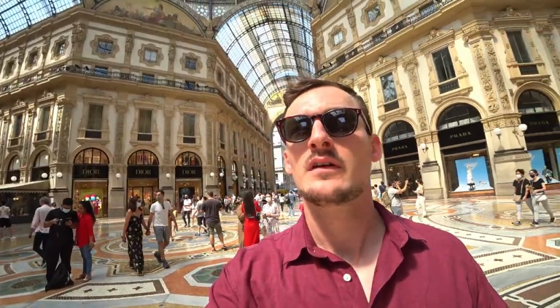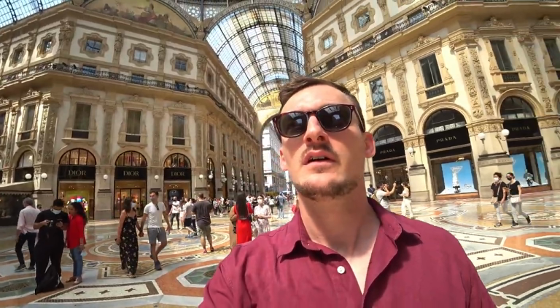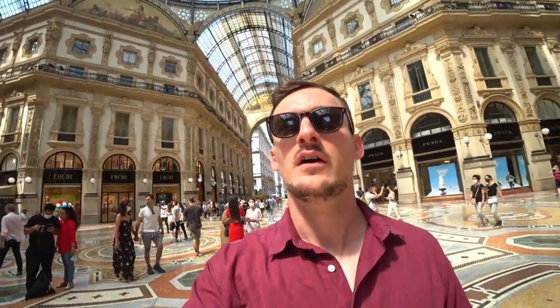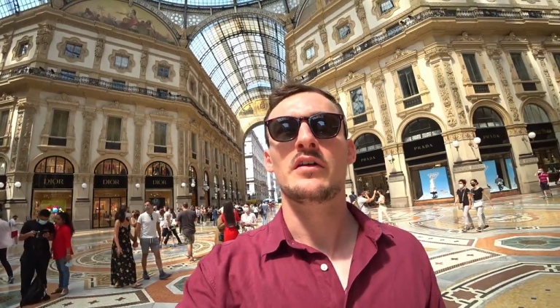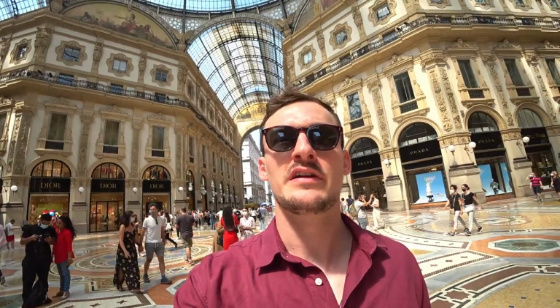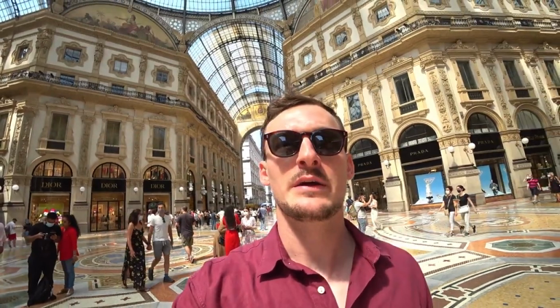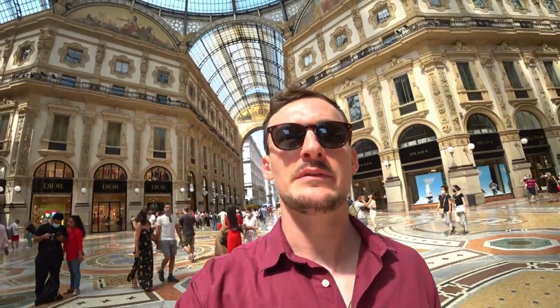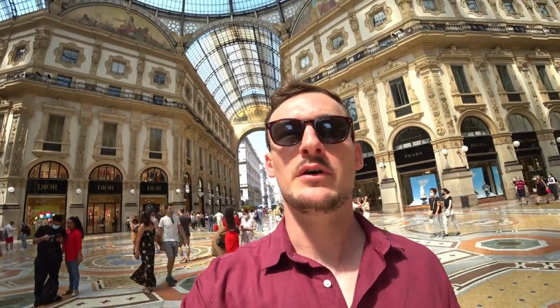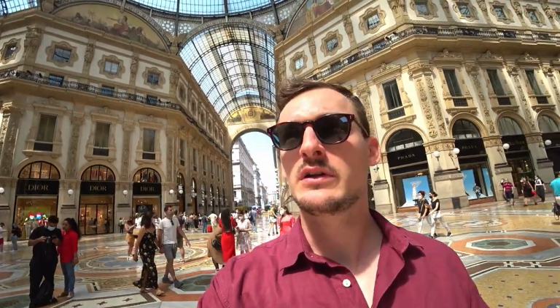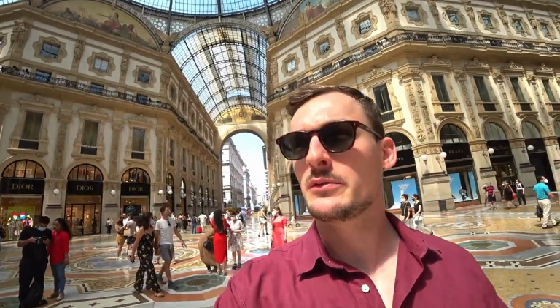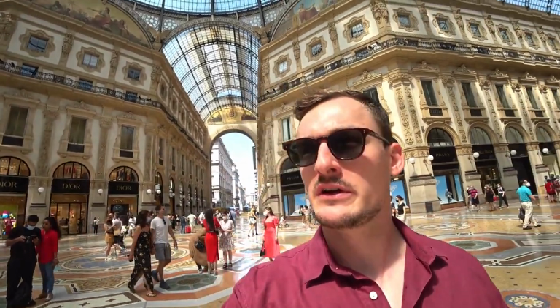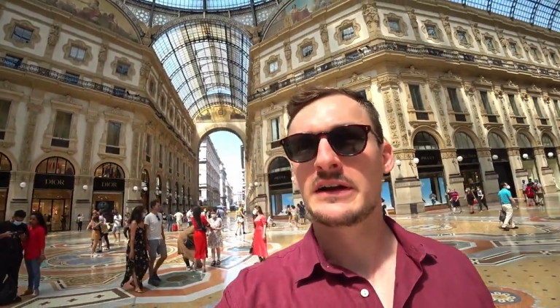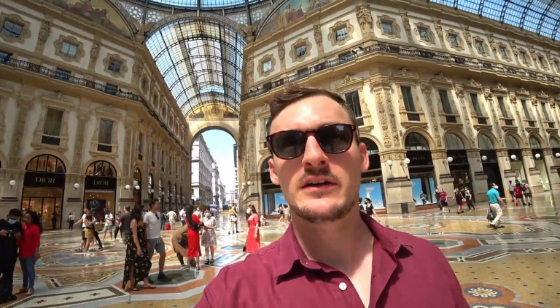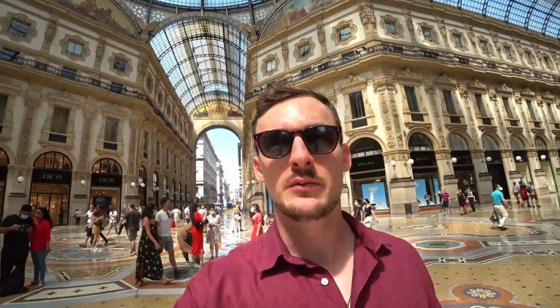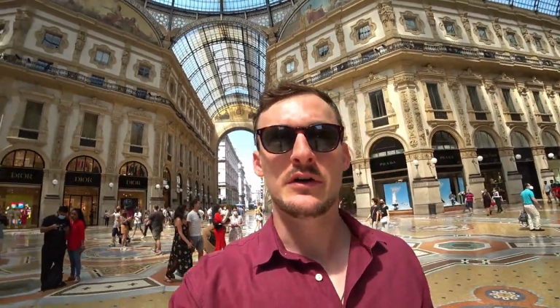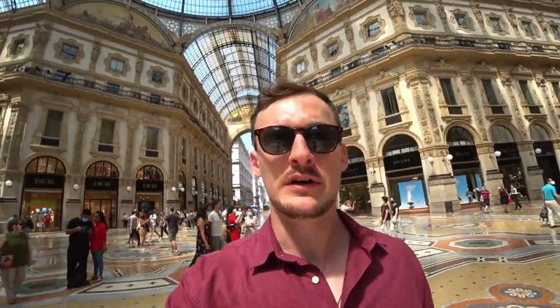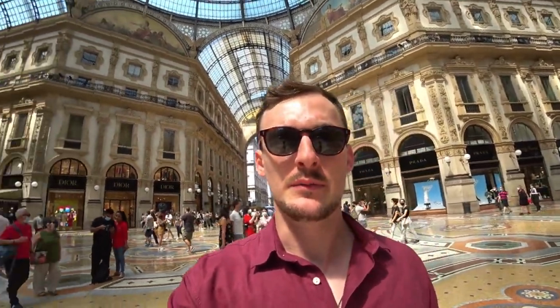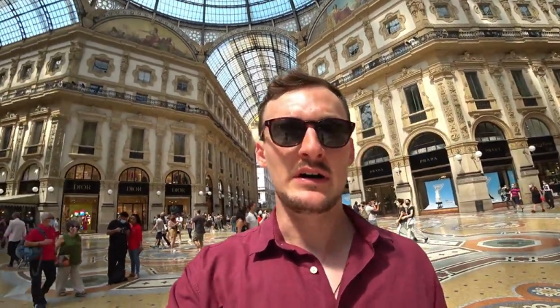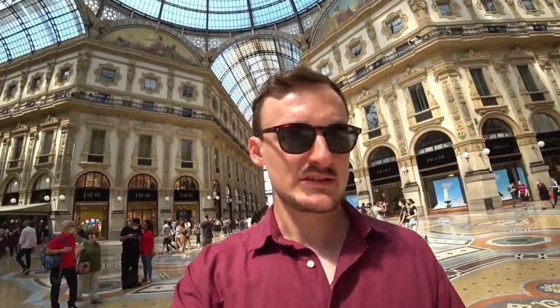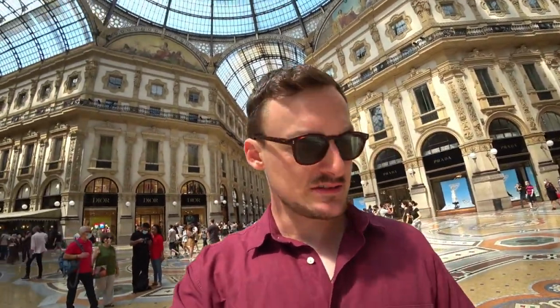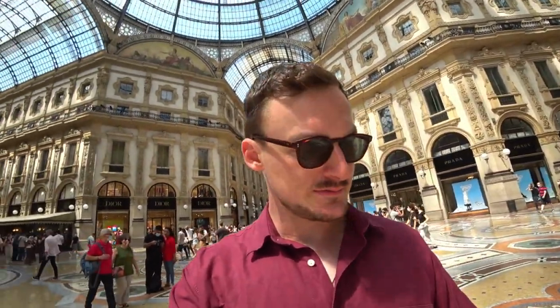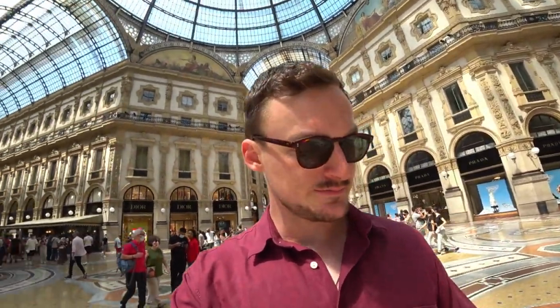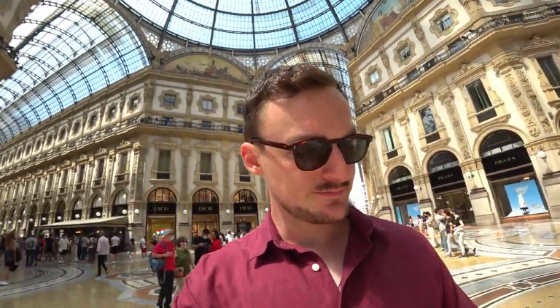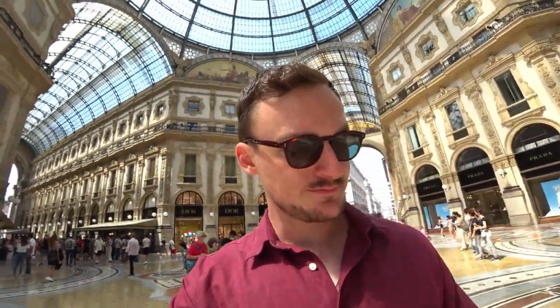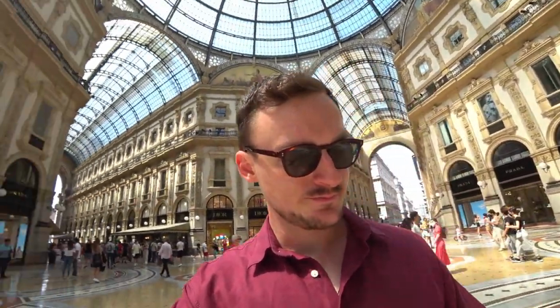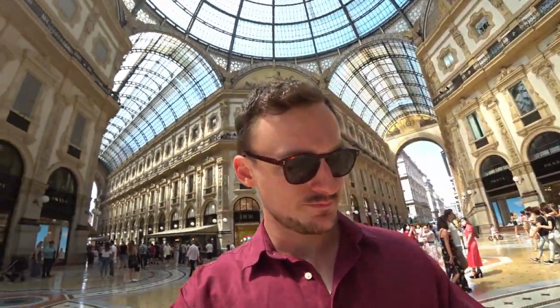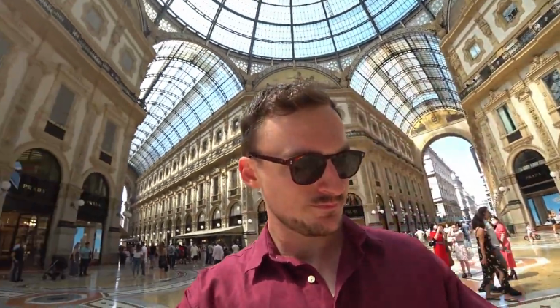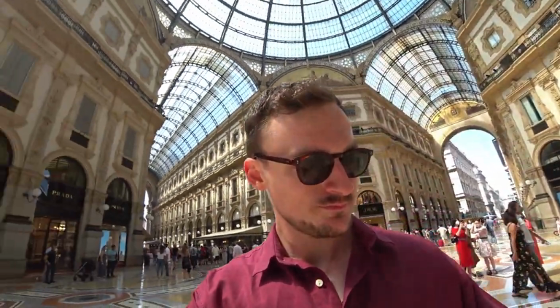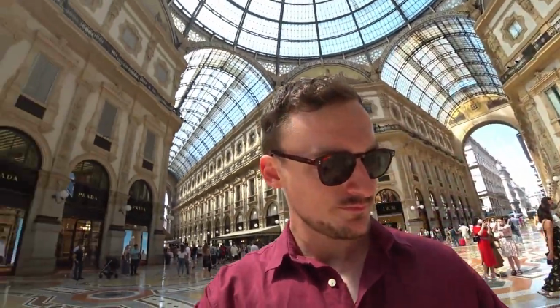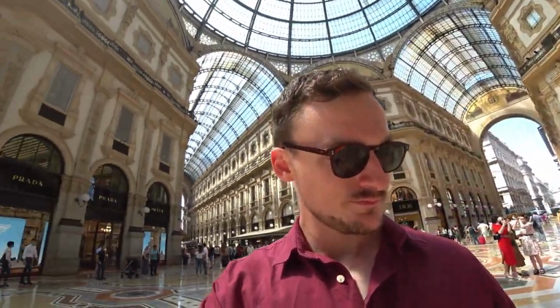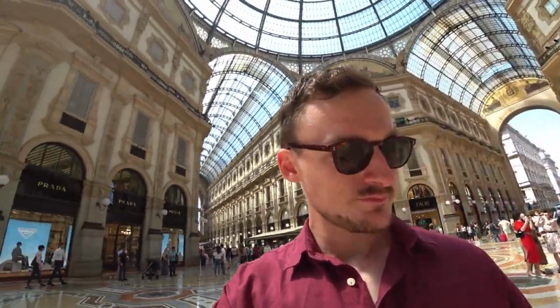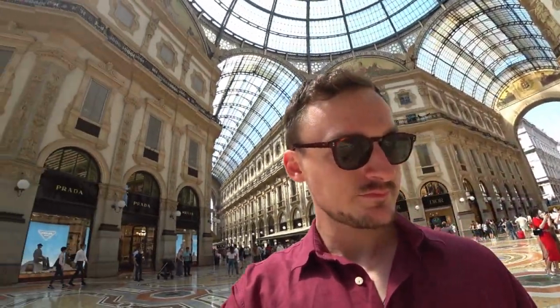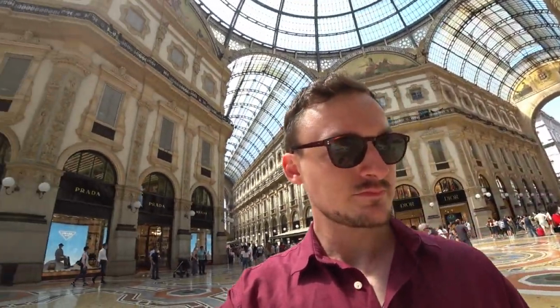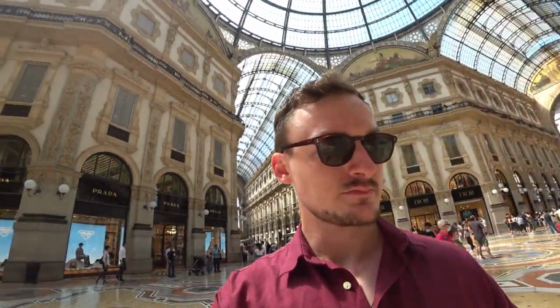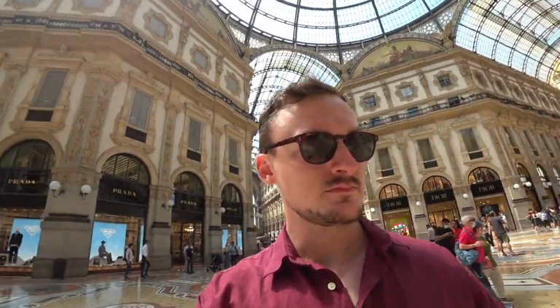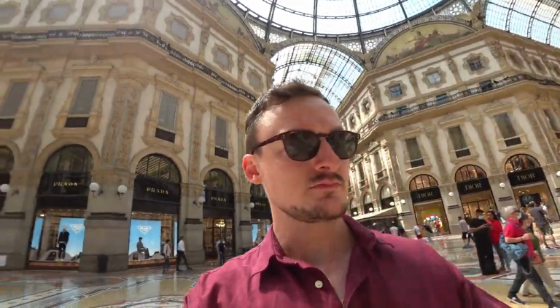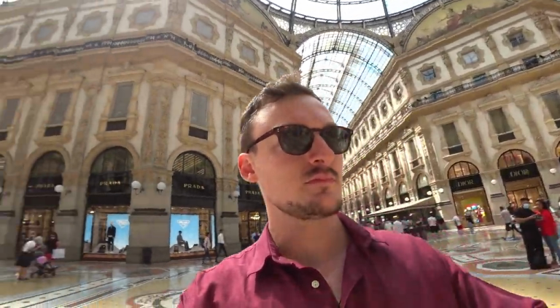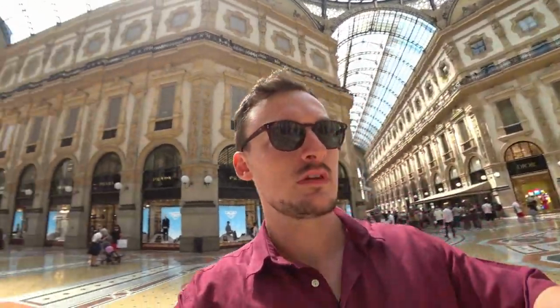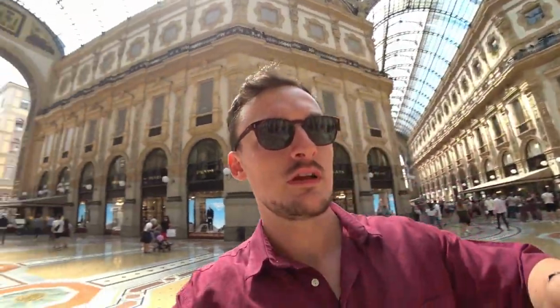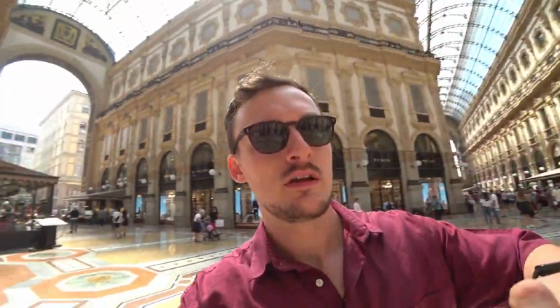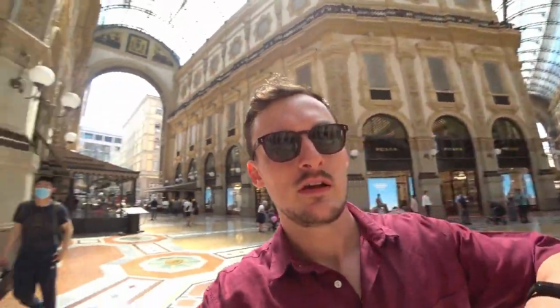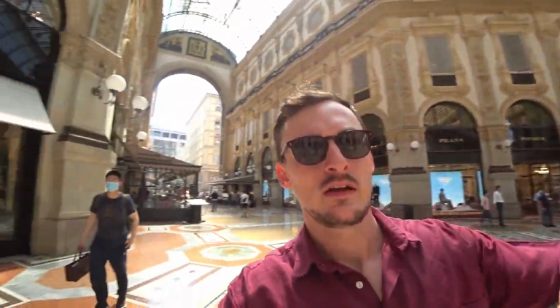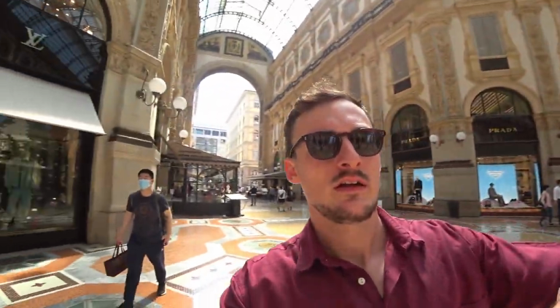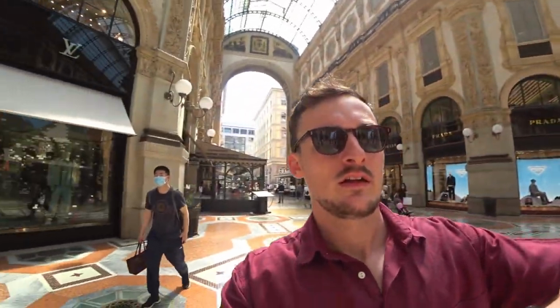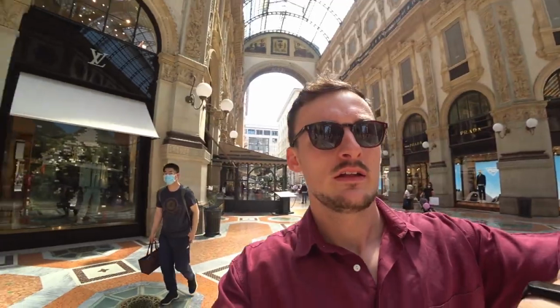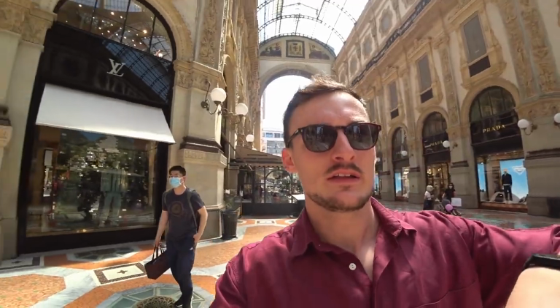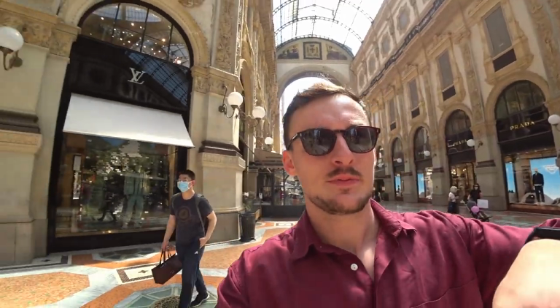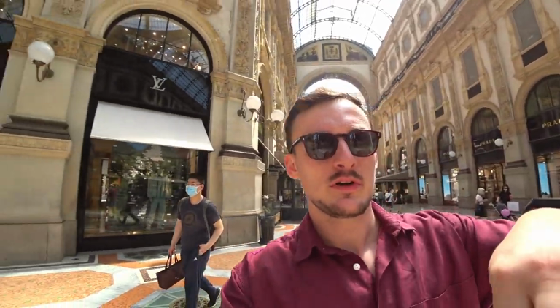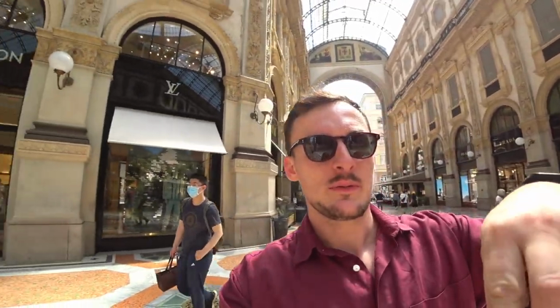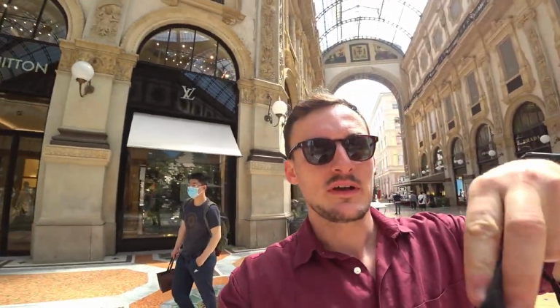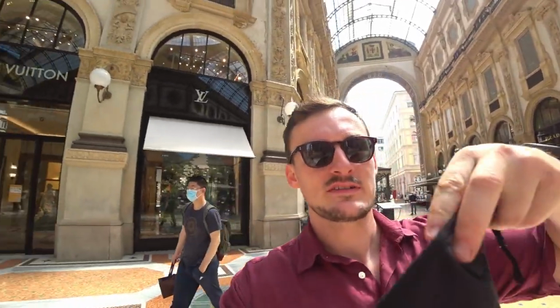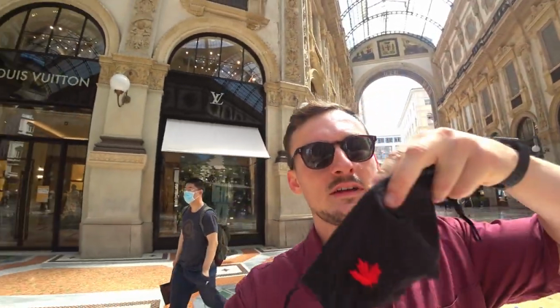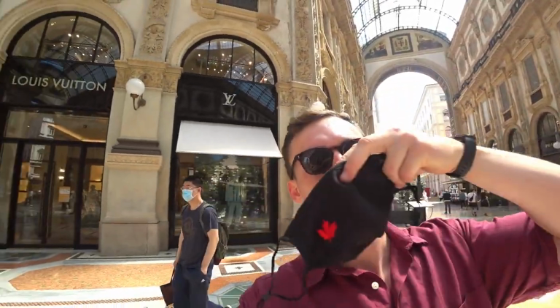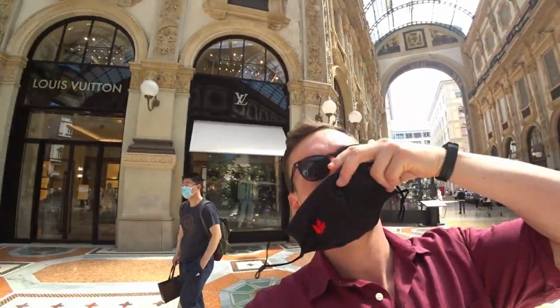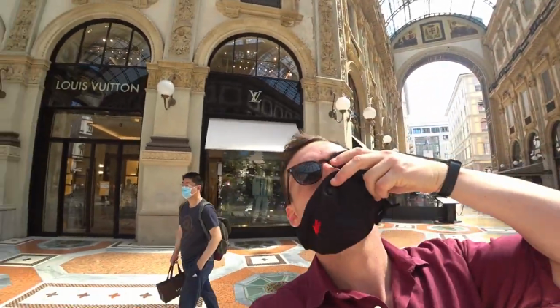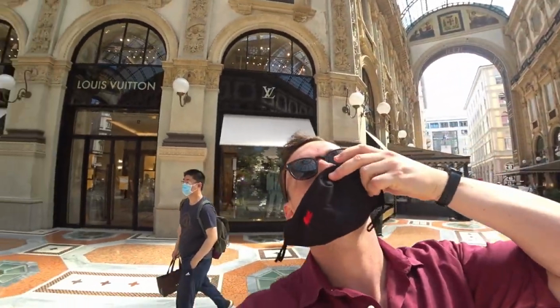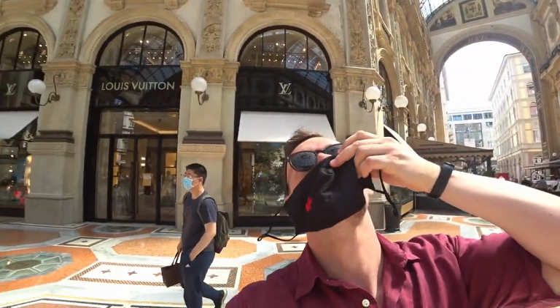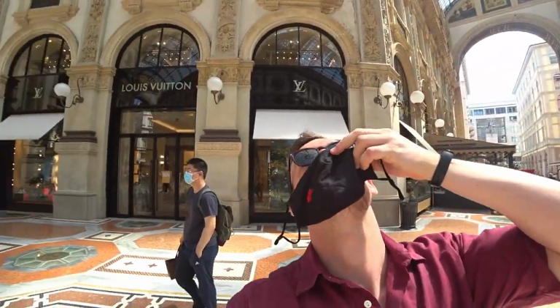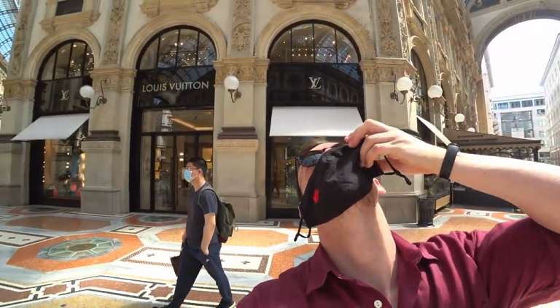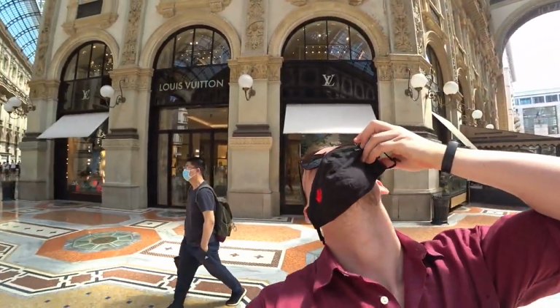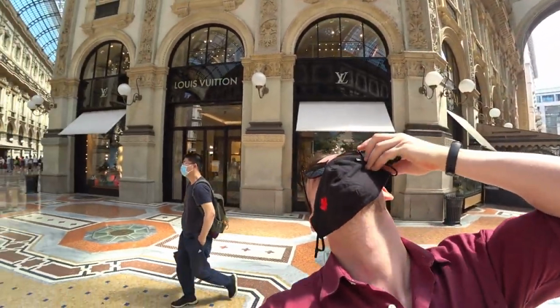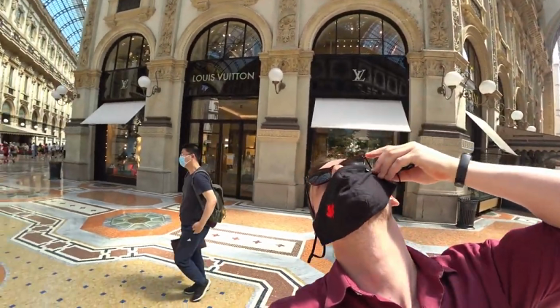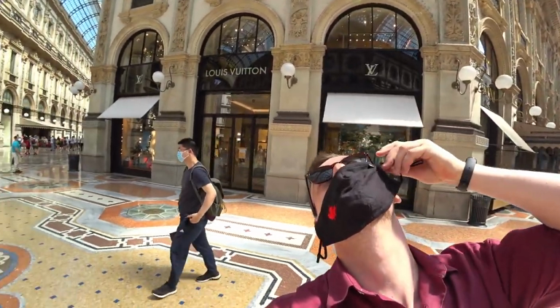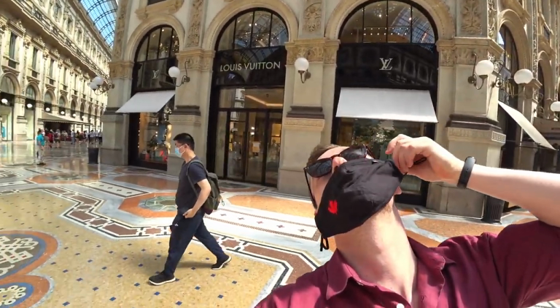I think I'm the only one here not wearing a mask — let's put one on.